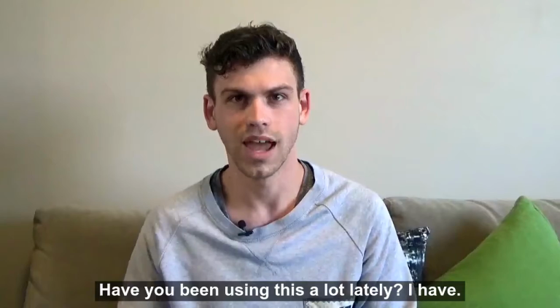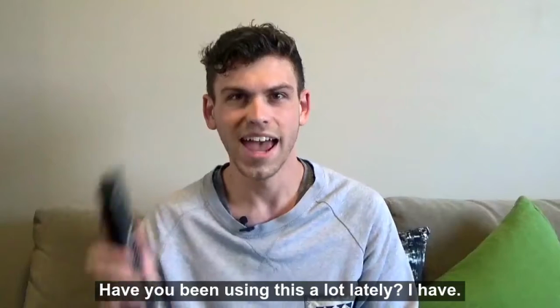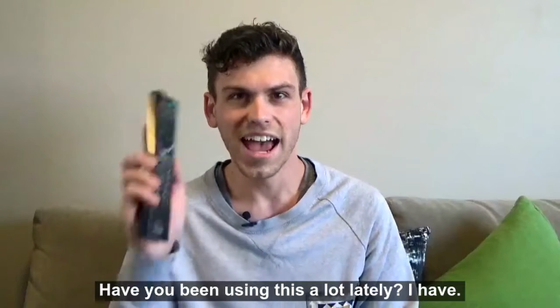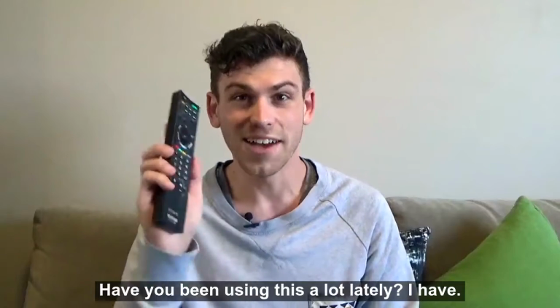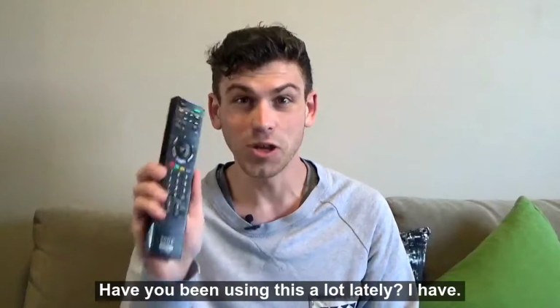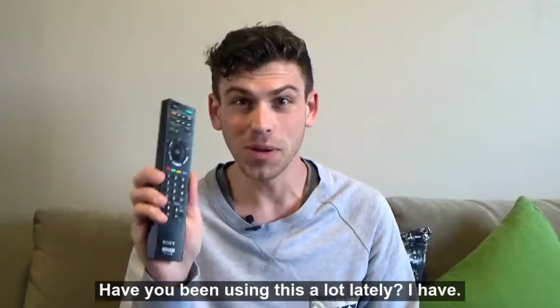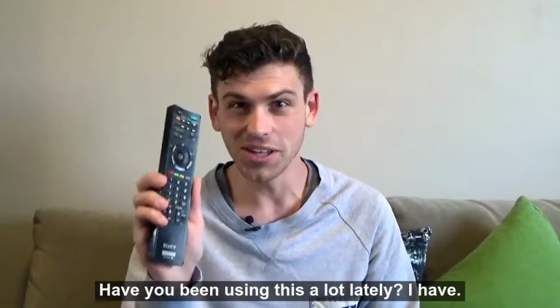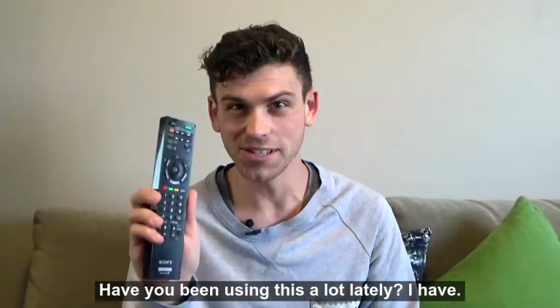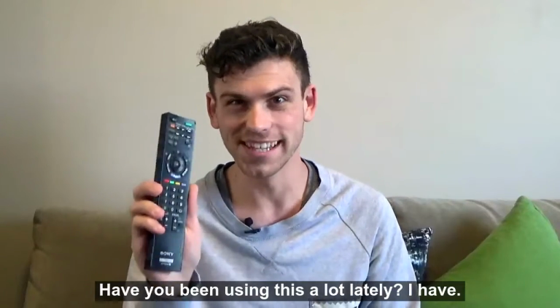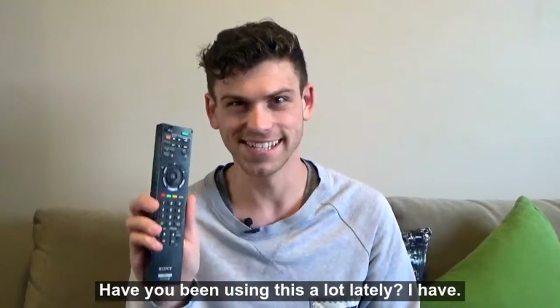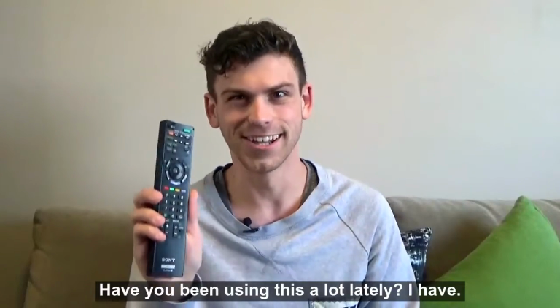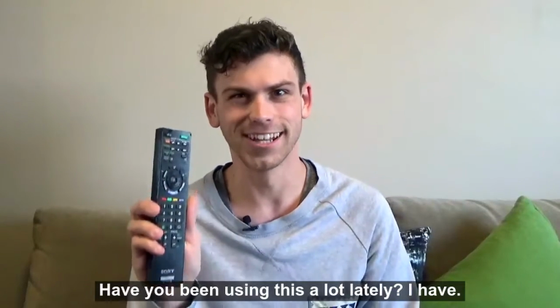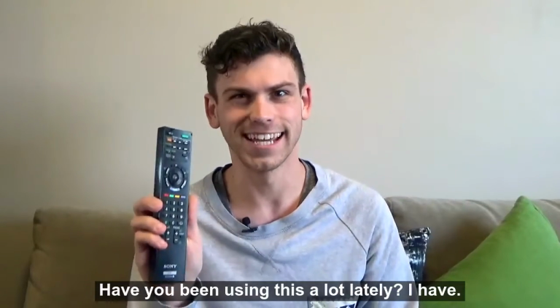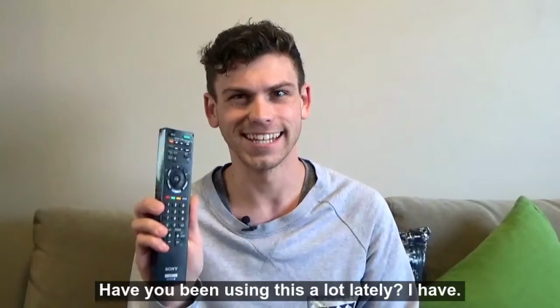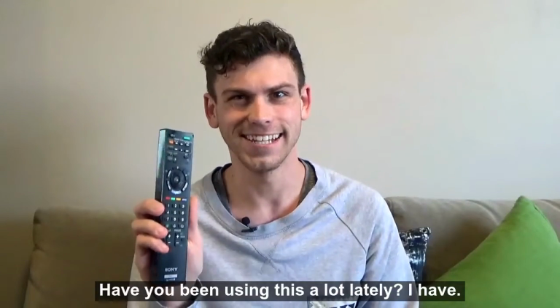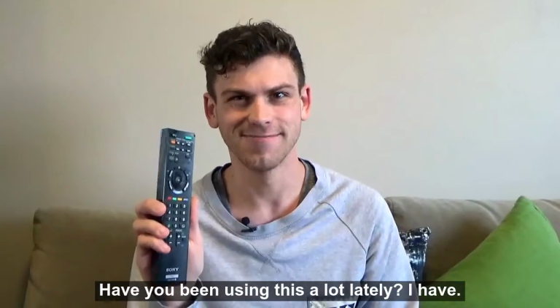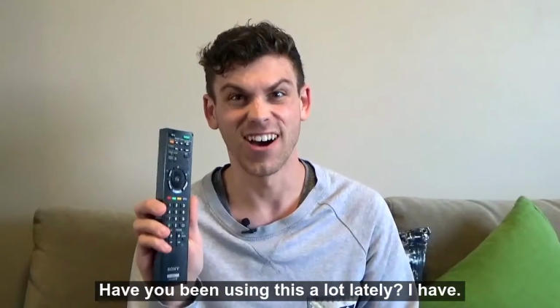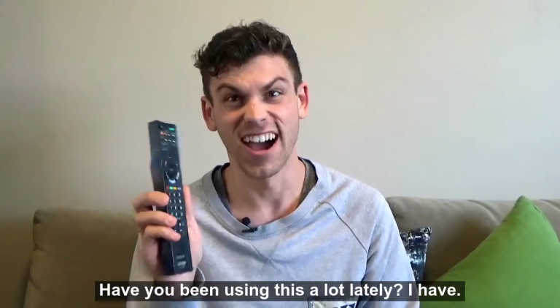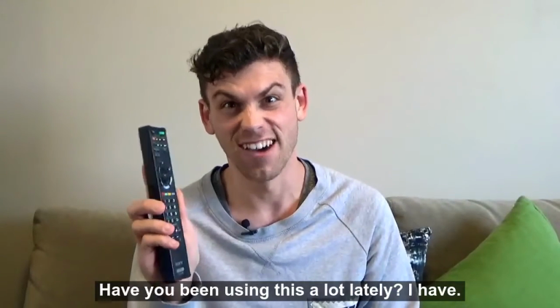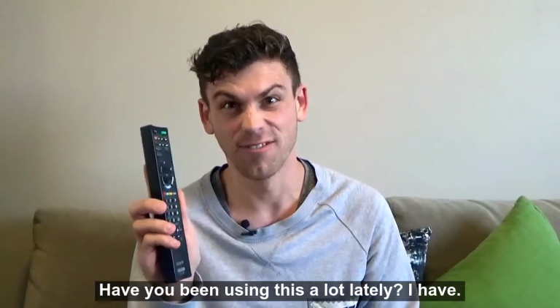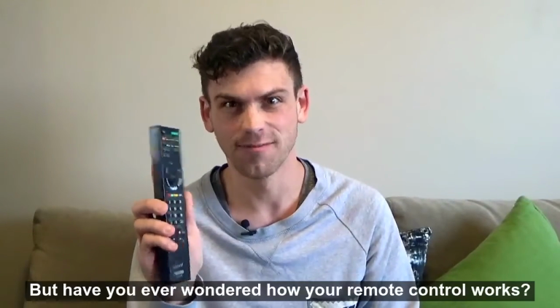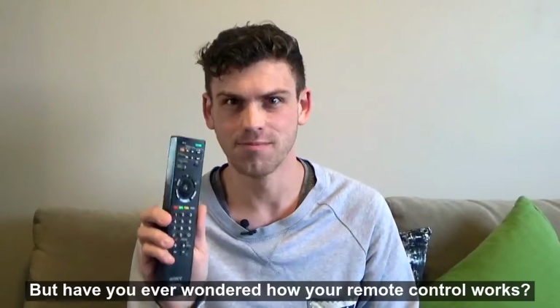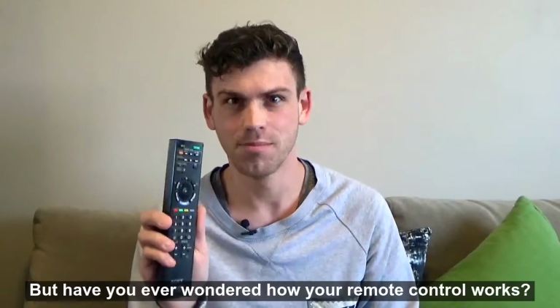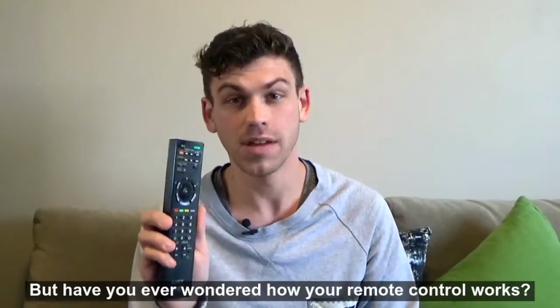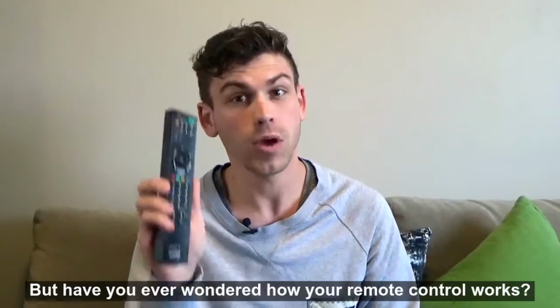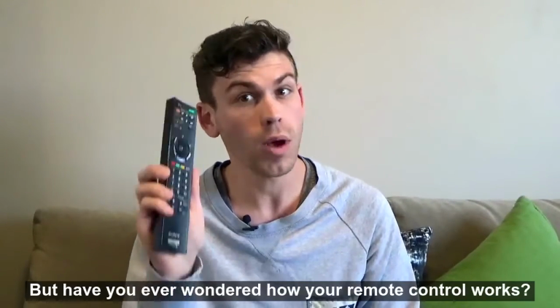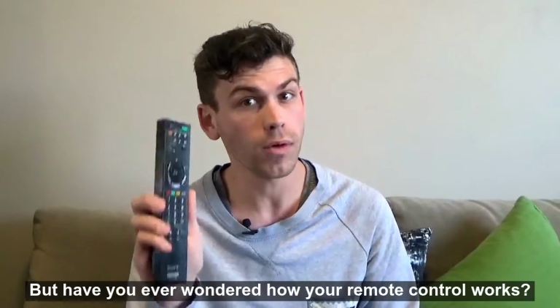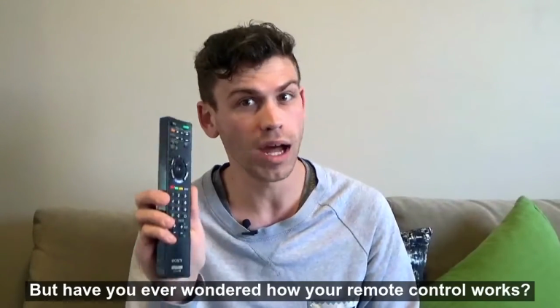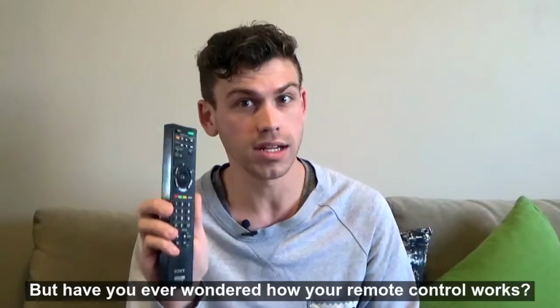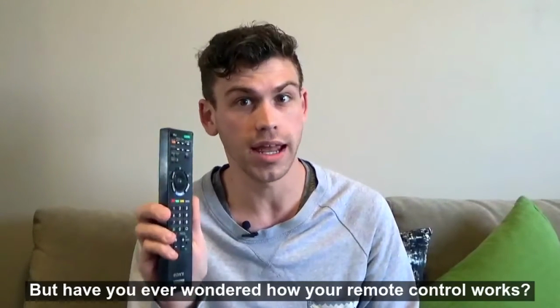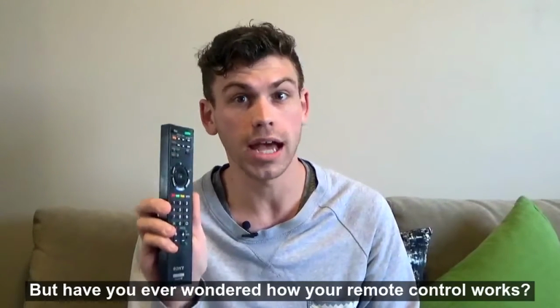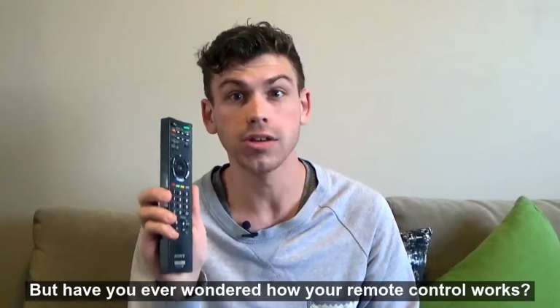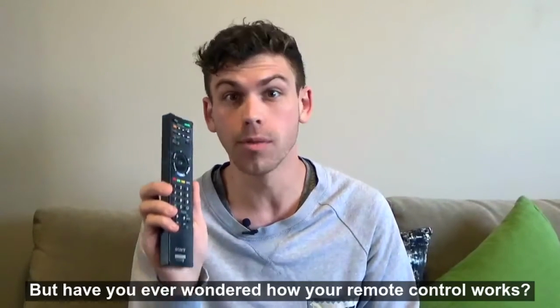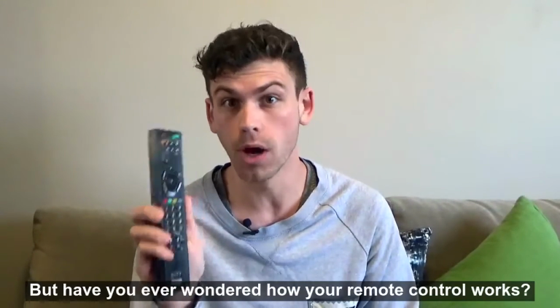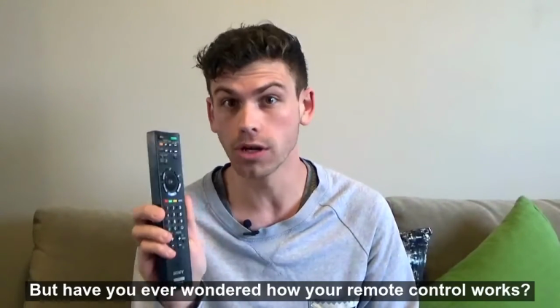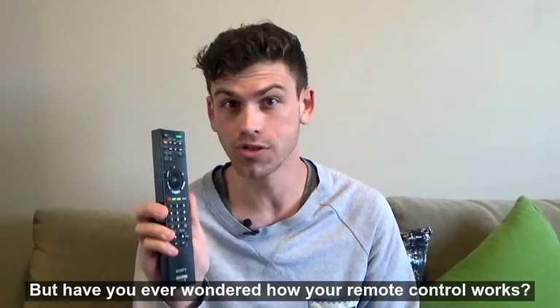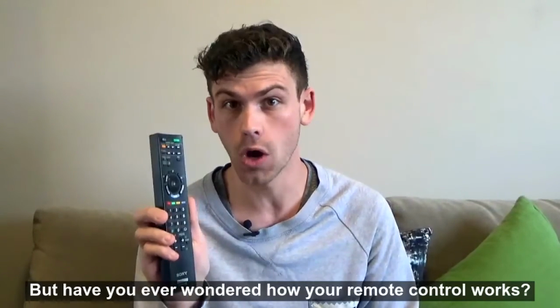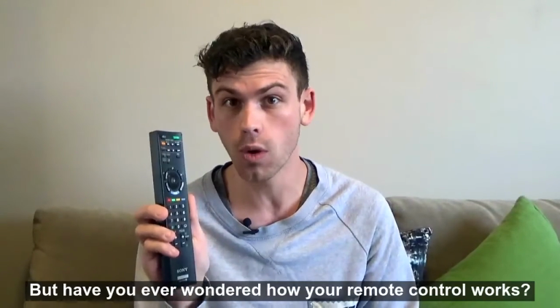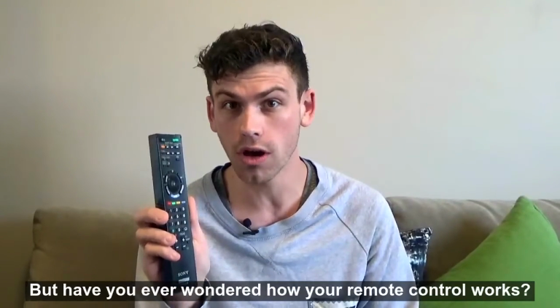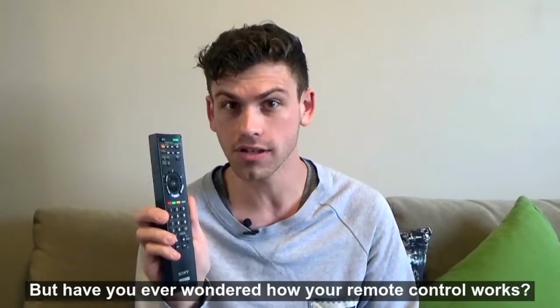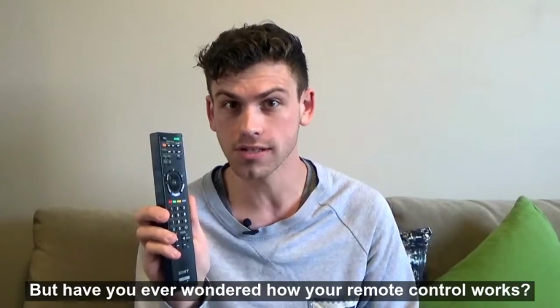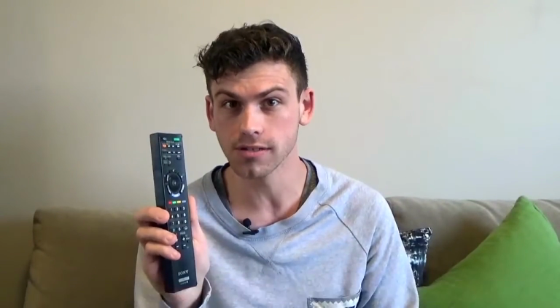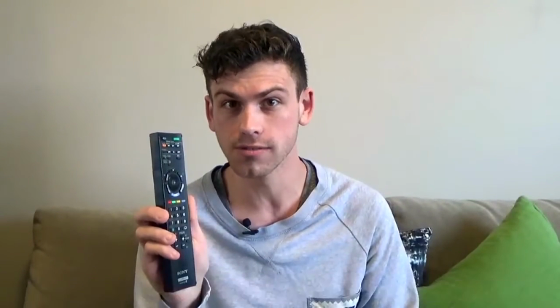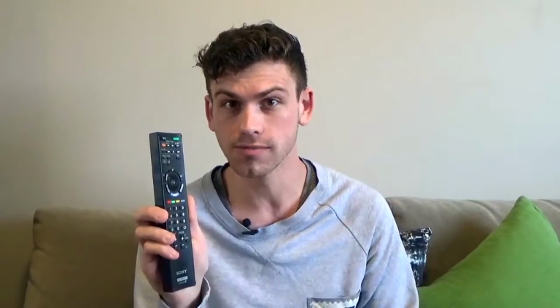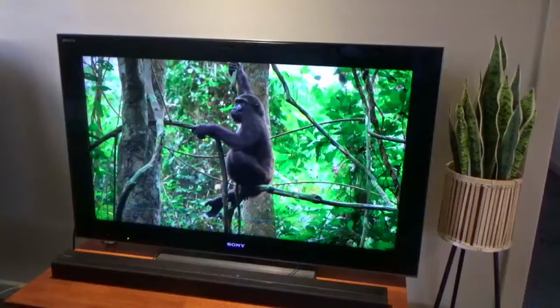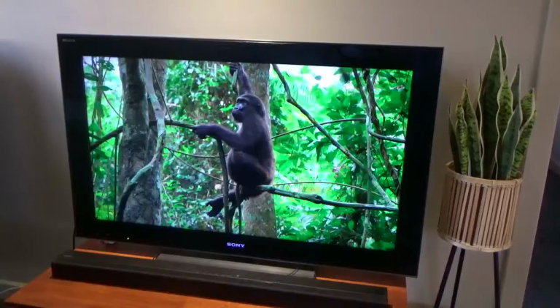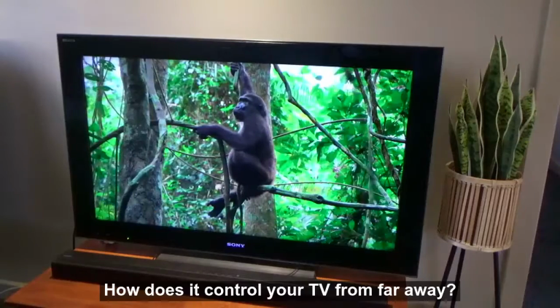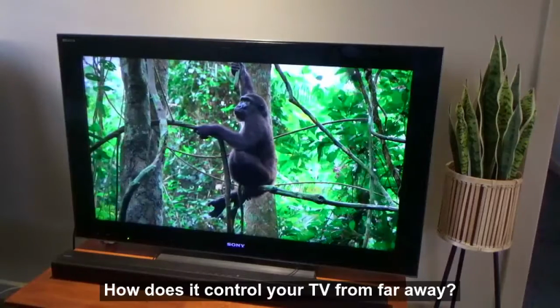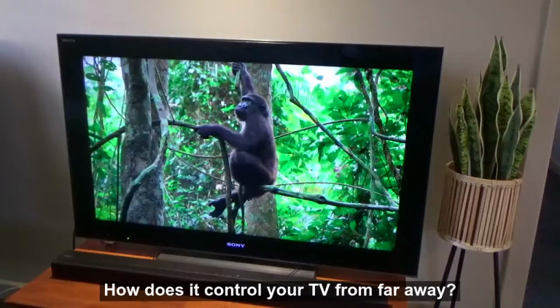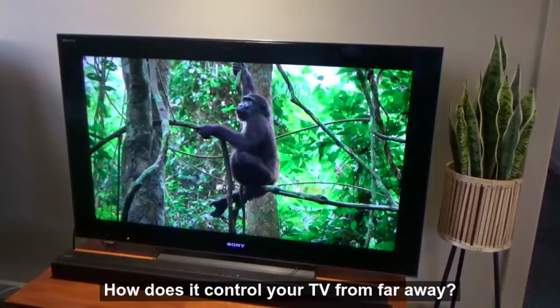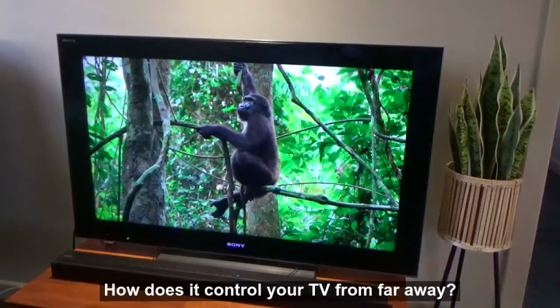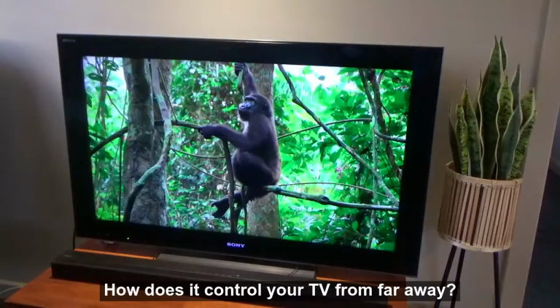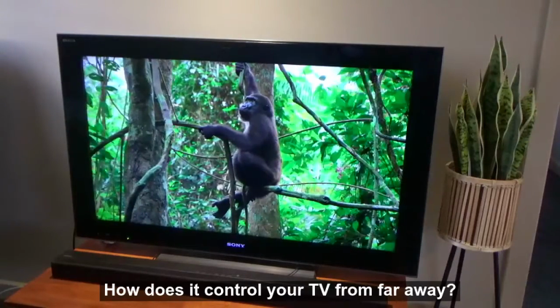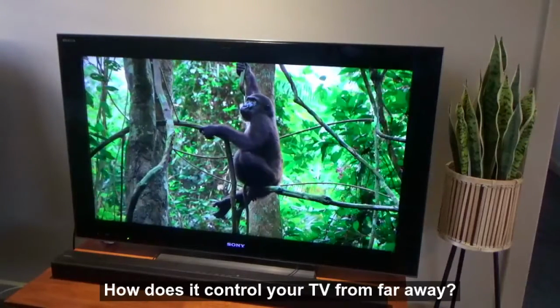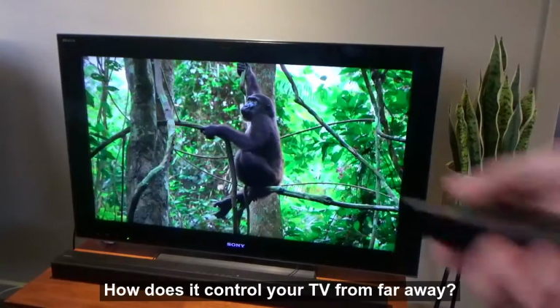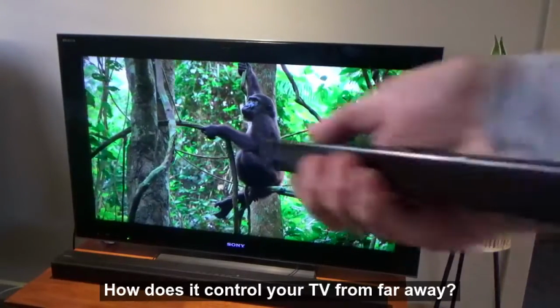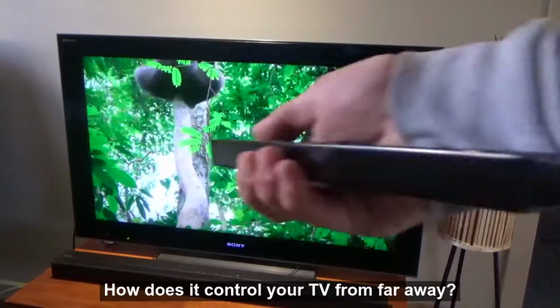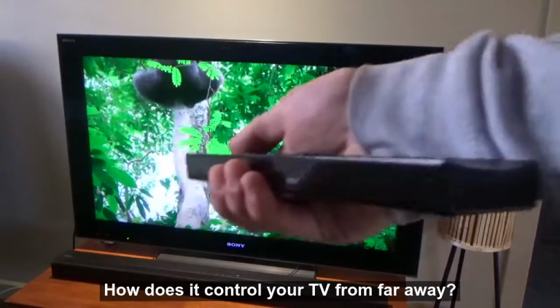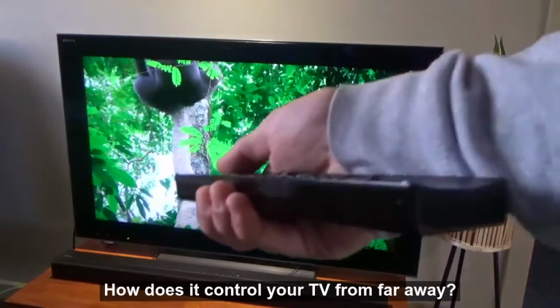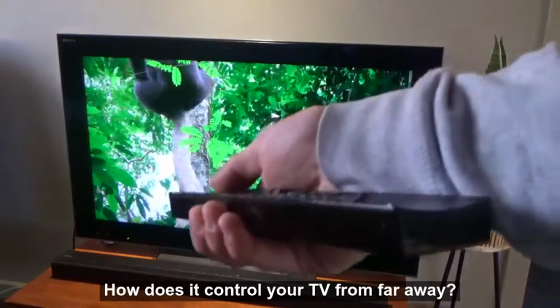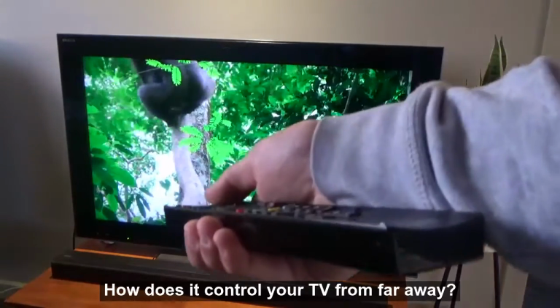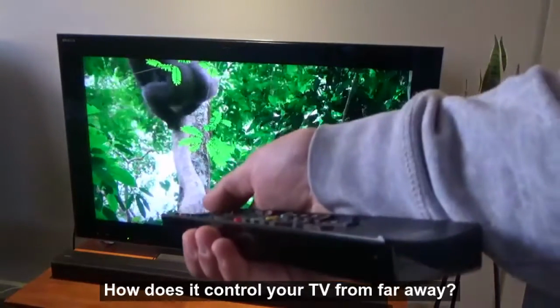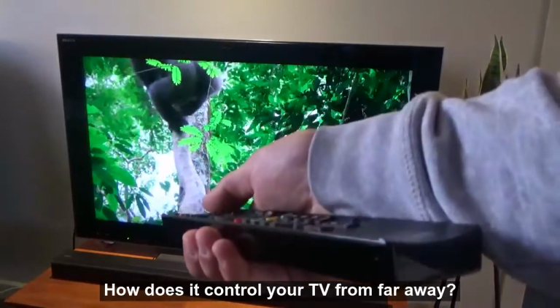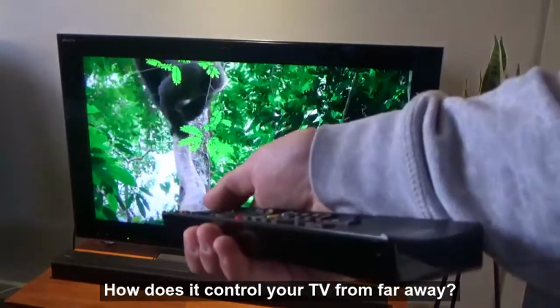Have you been using this a lot lately? I have, but have you ever wondered how your remote control works? How does it control your TV from far away?